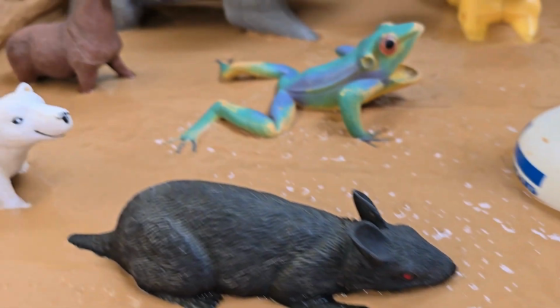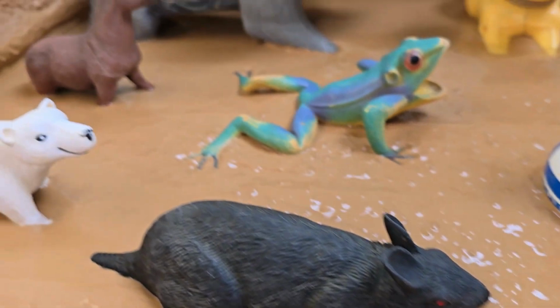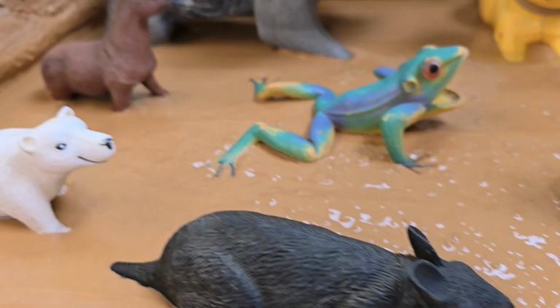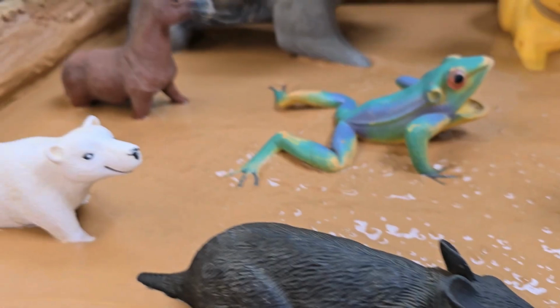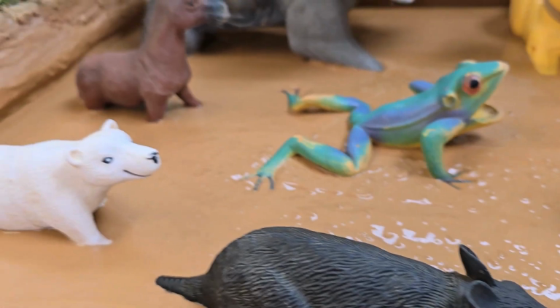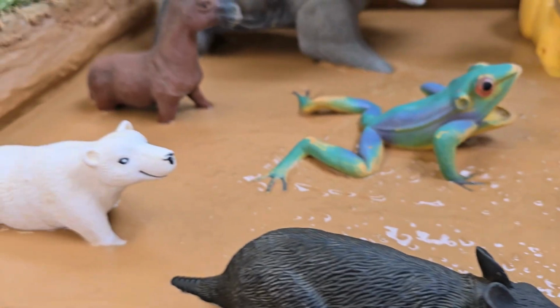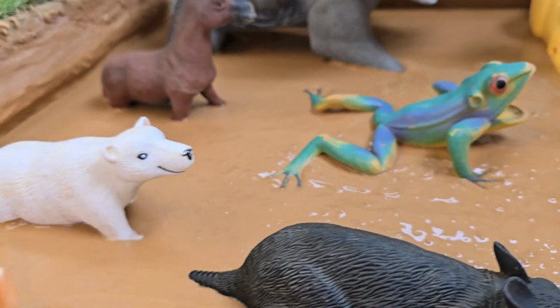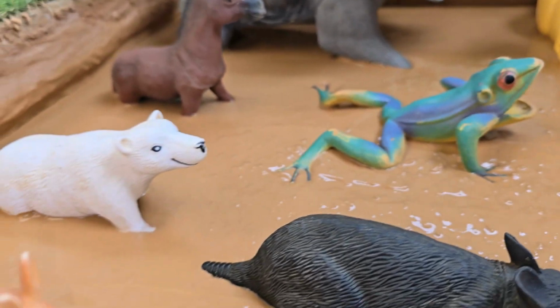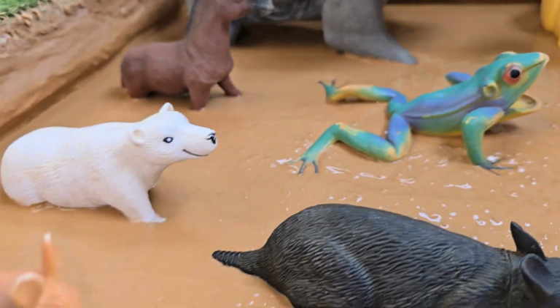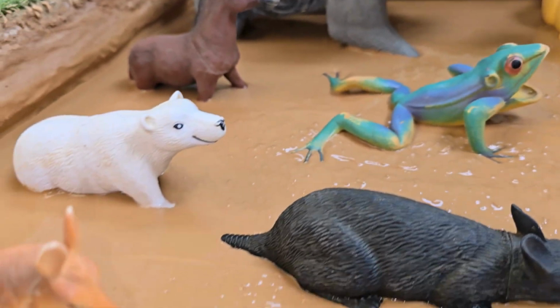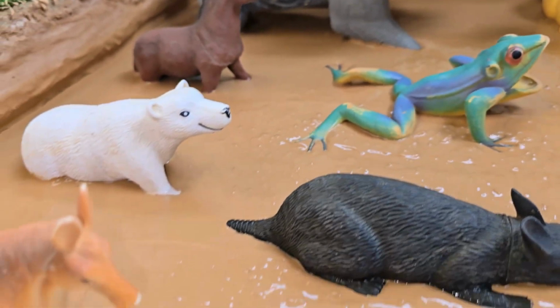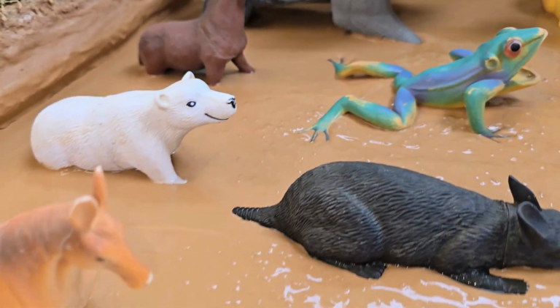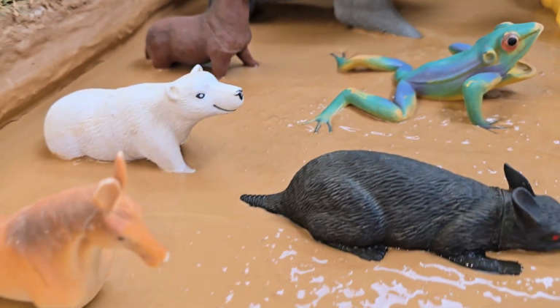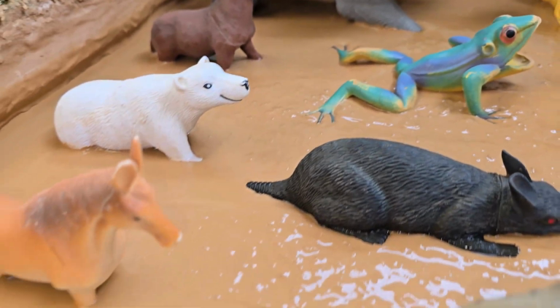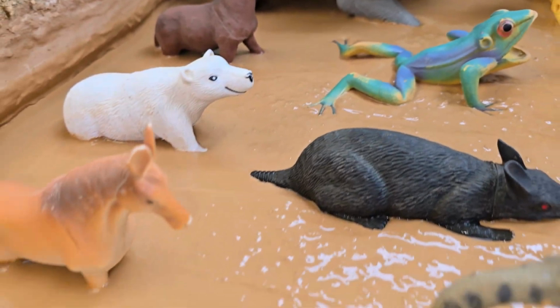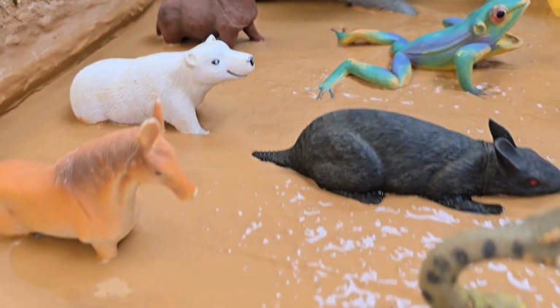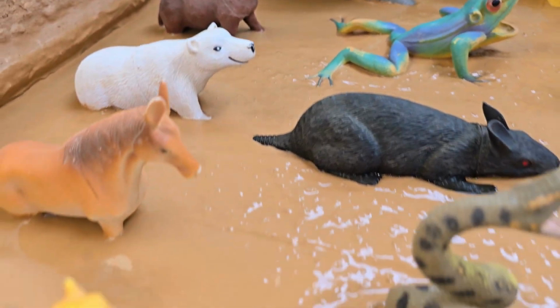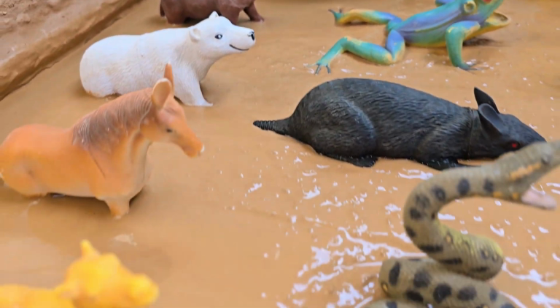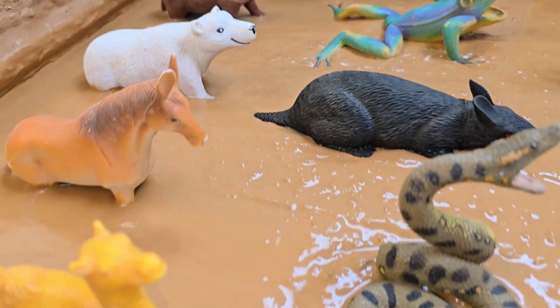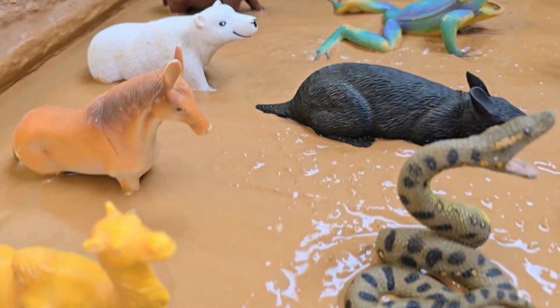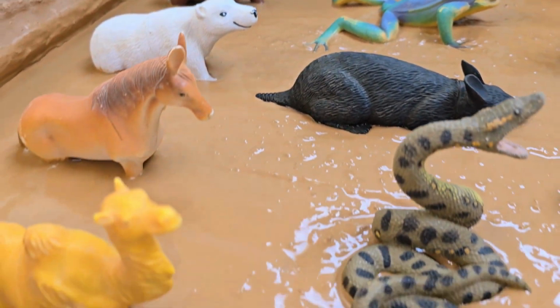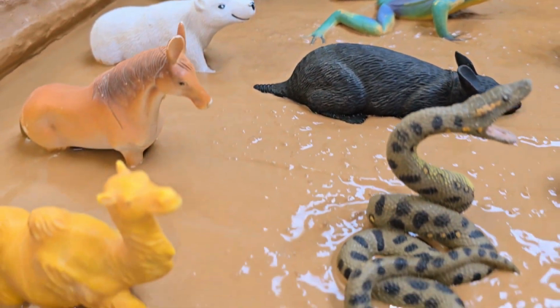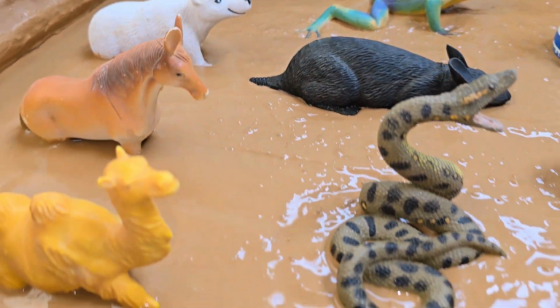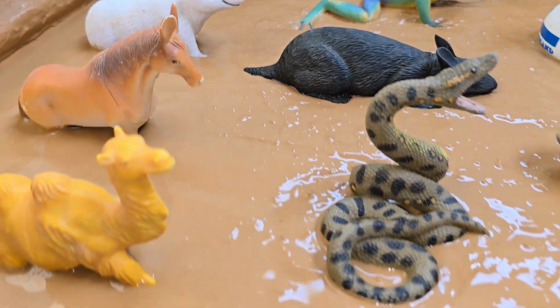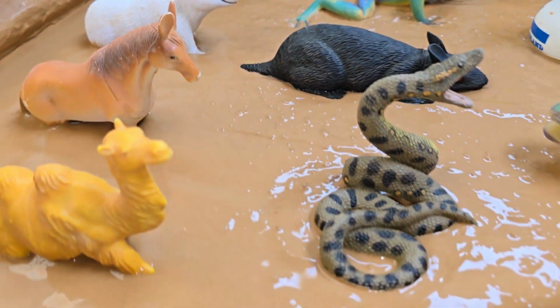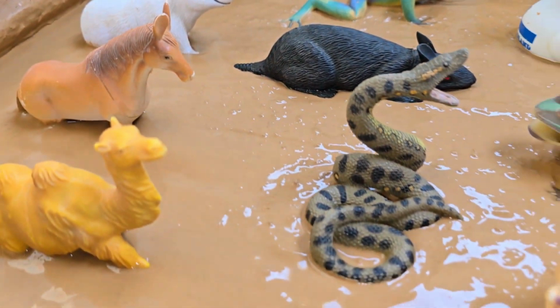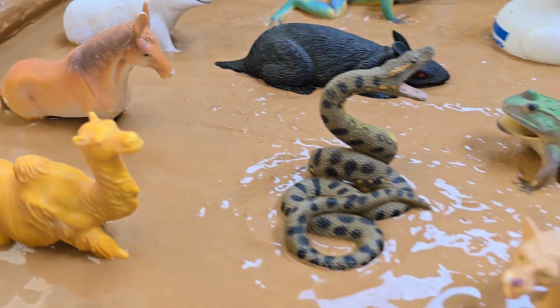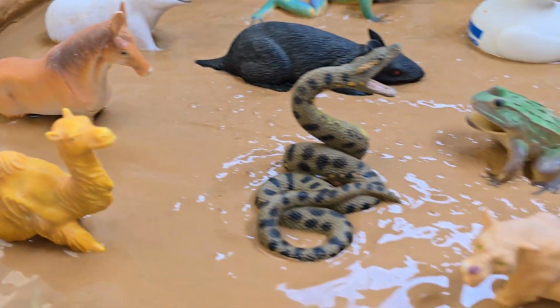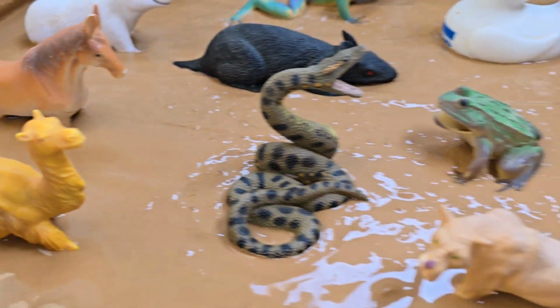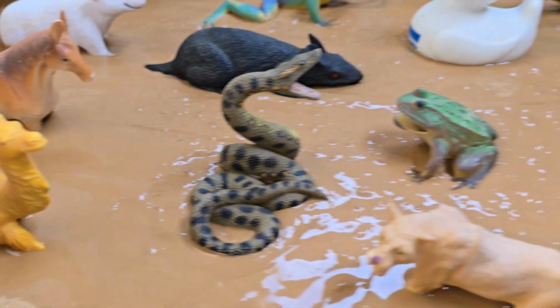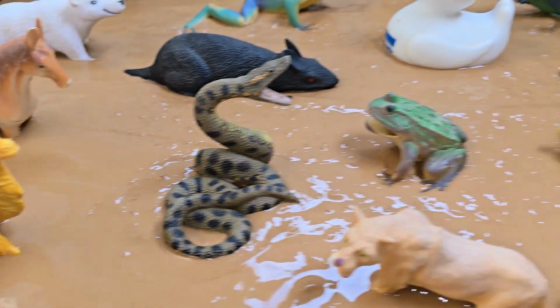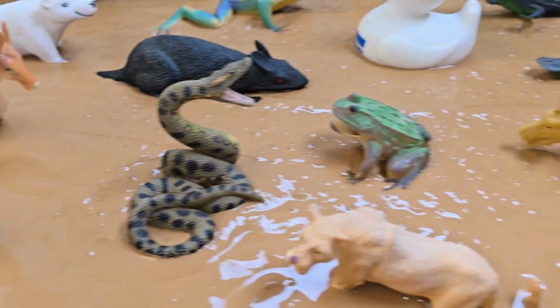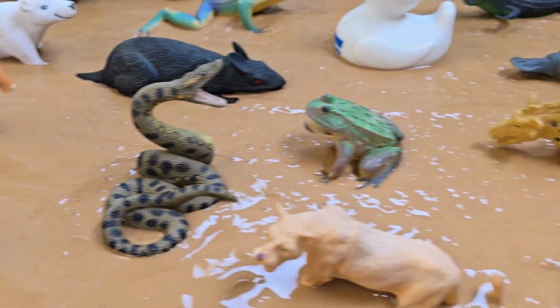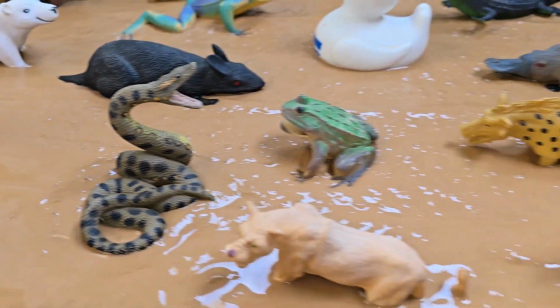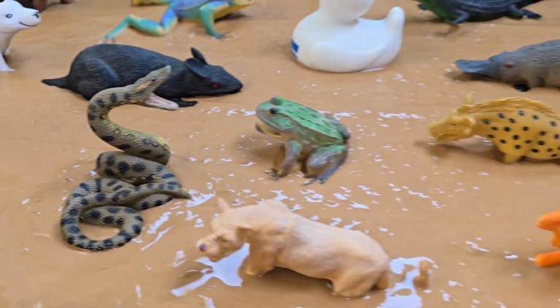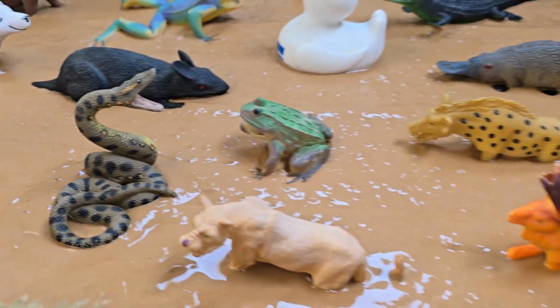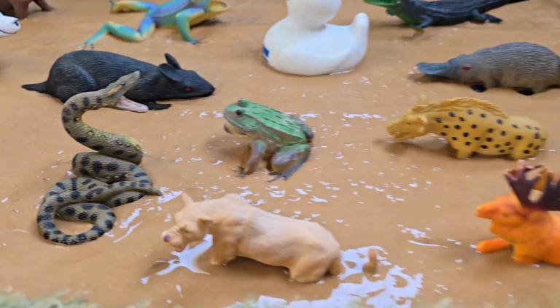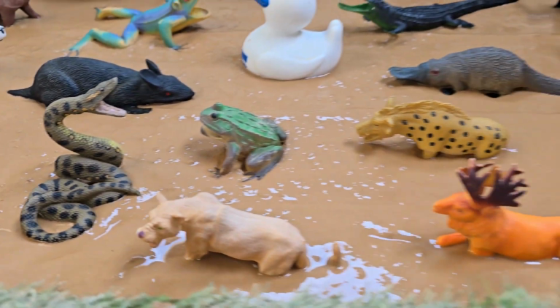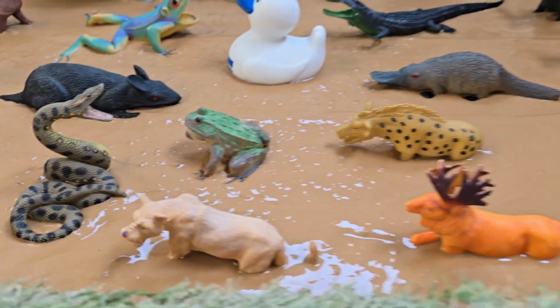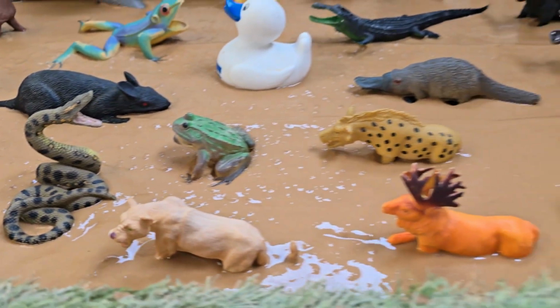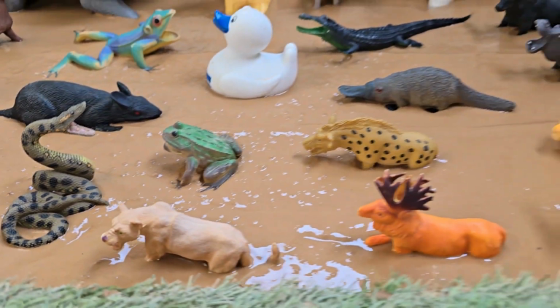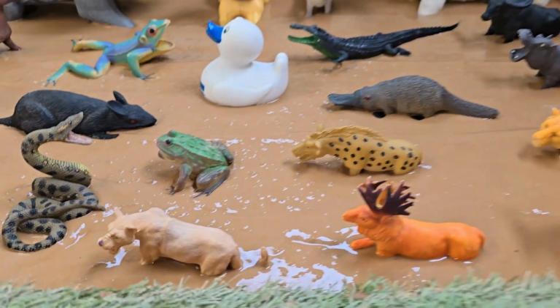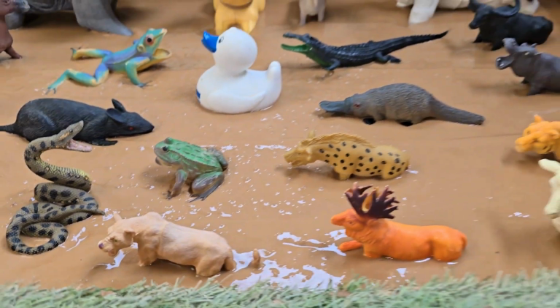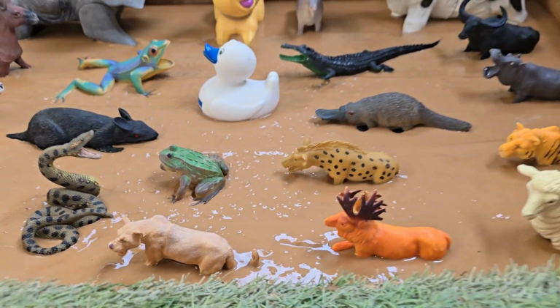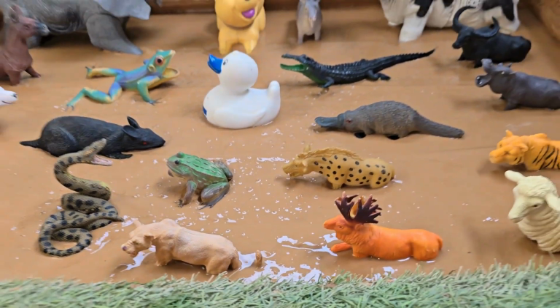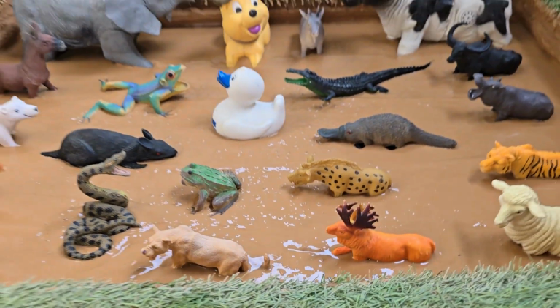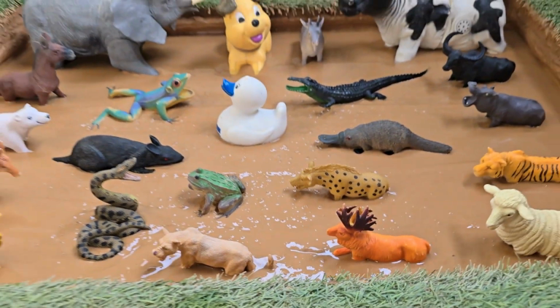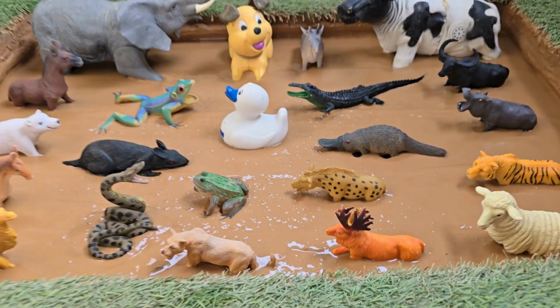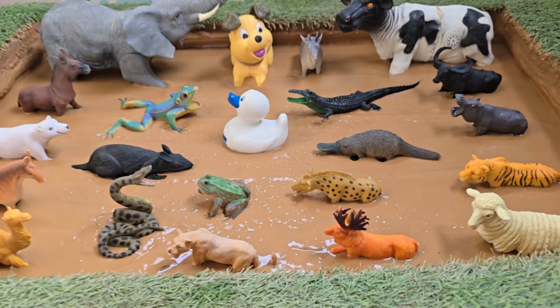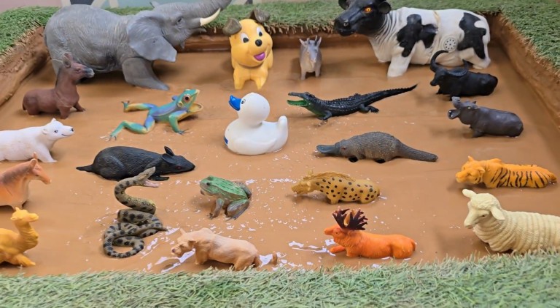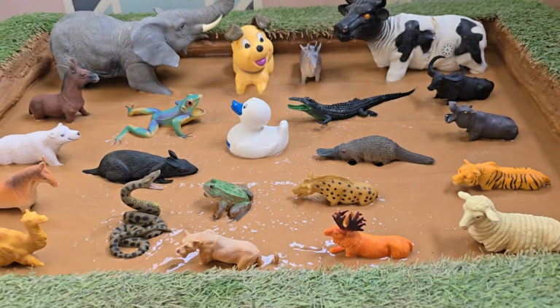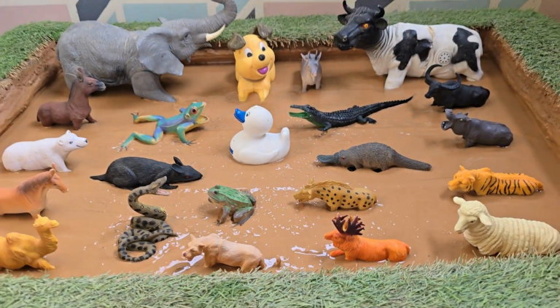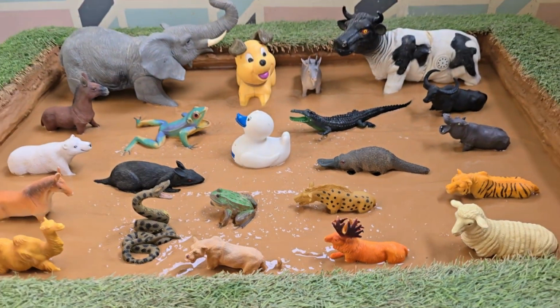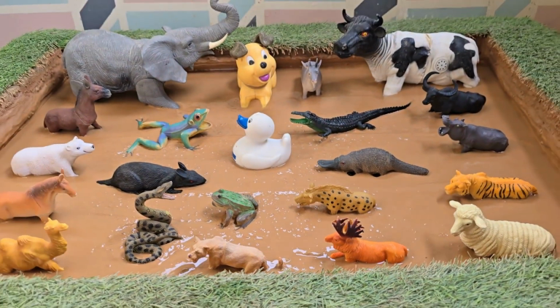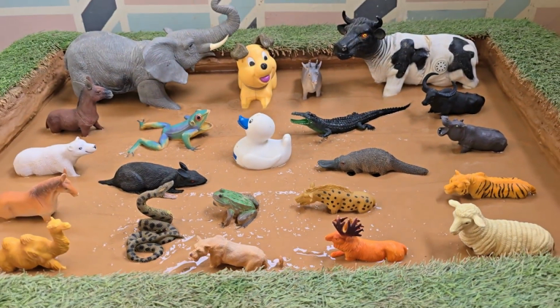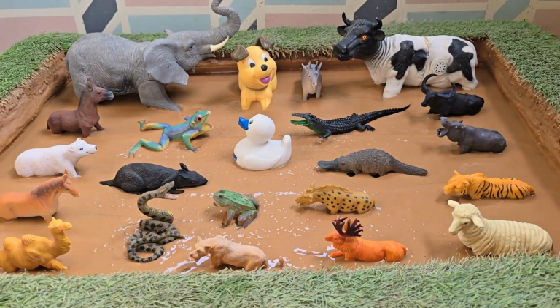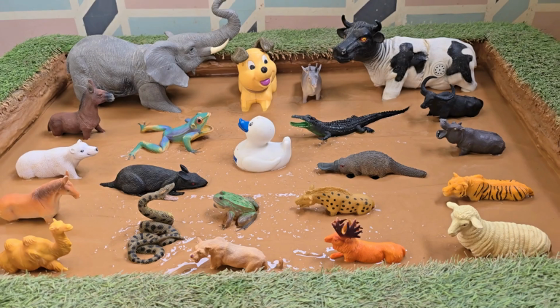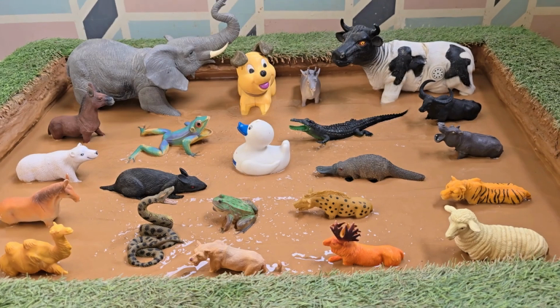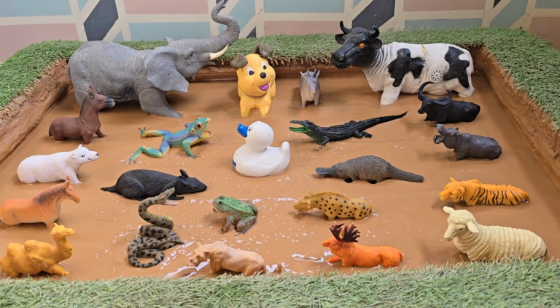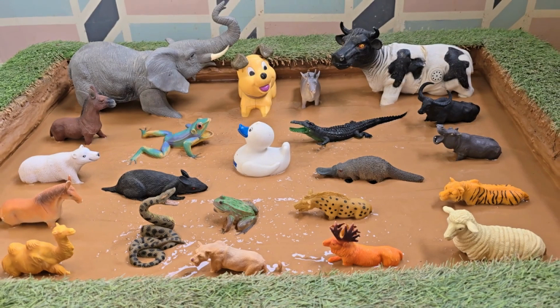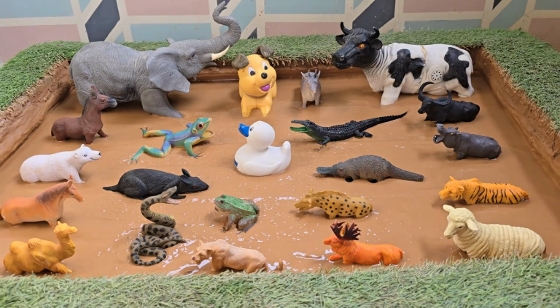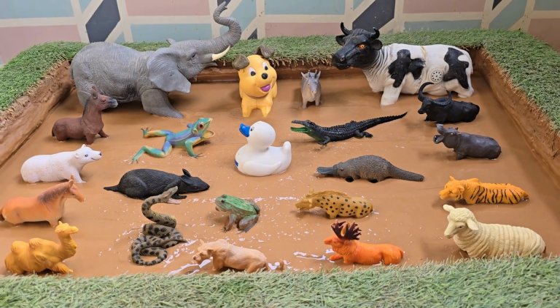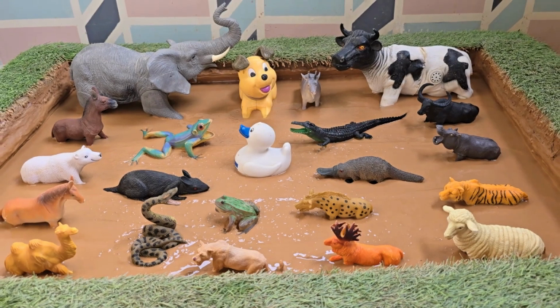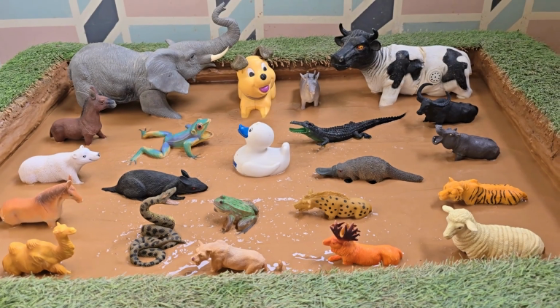Birds chirp above, and the muddy ground becomes a playful playground full of laughter, discovery, and teamwork.